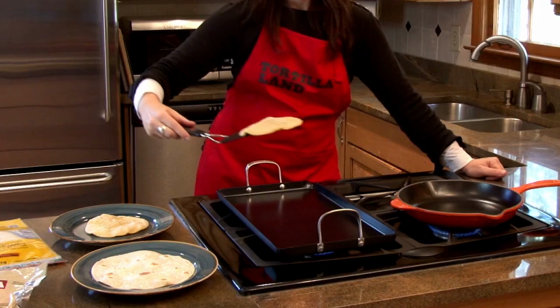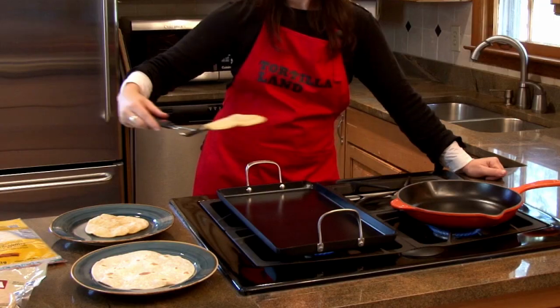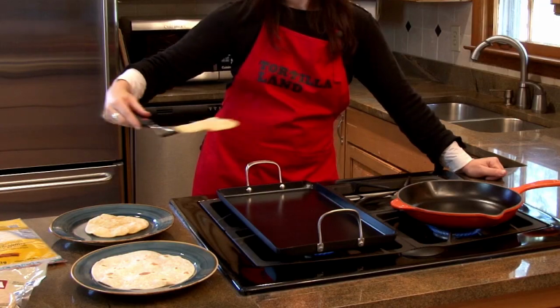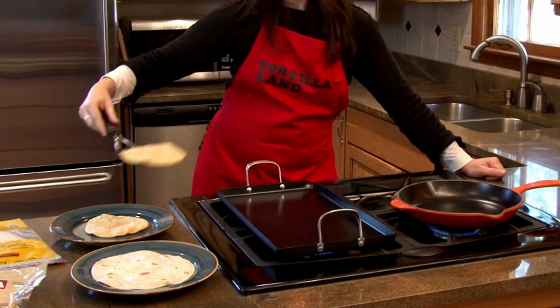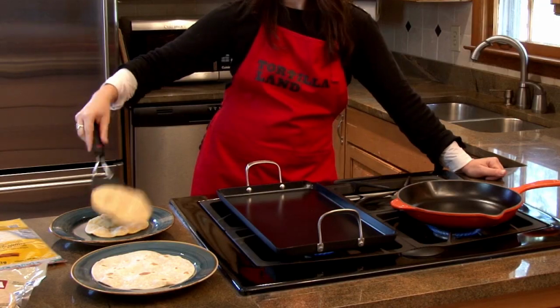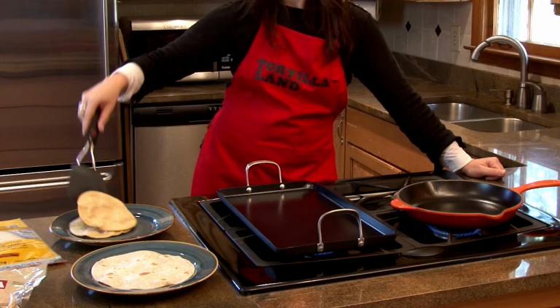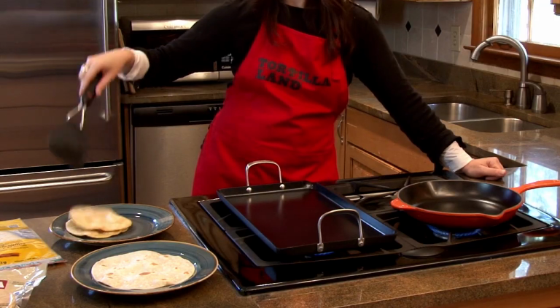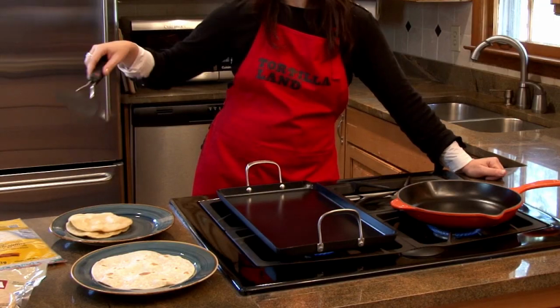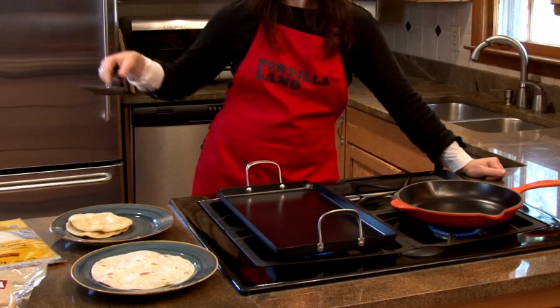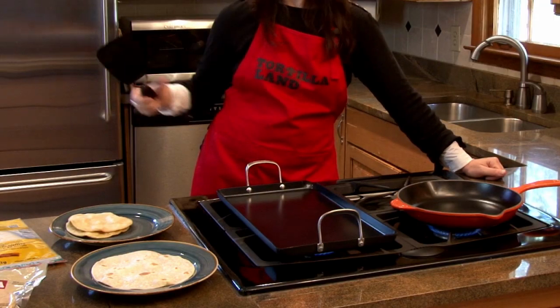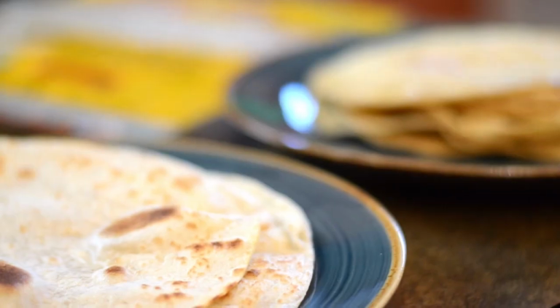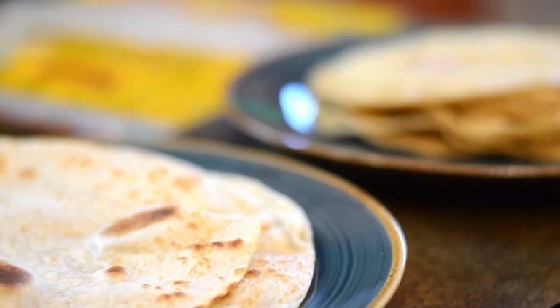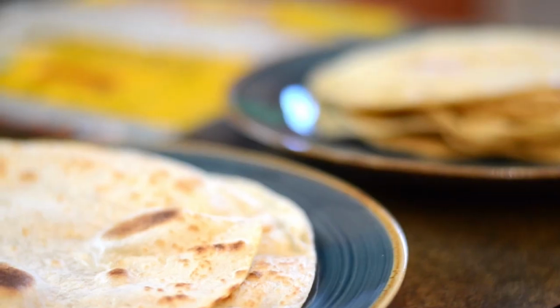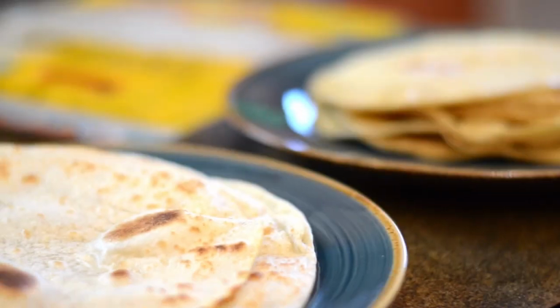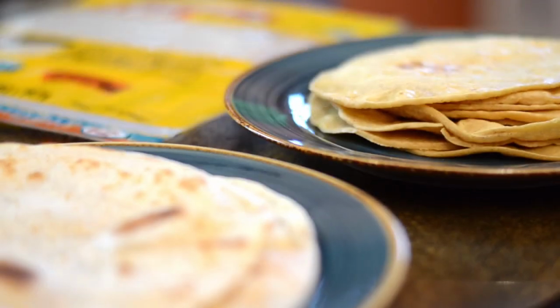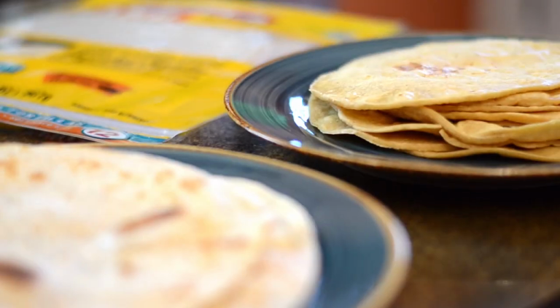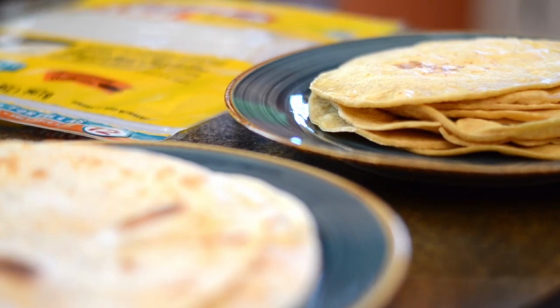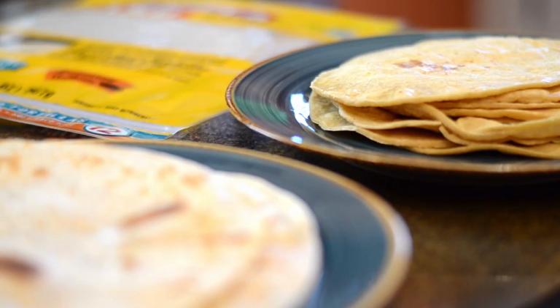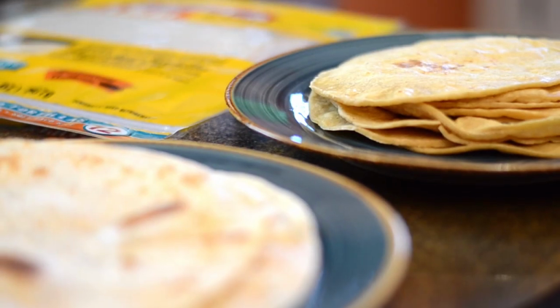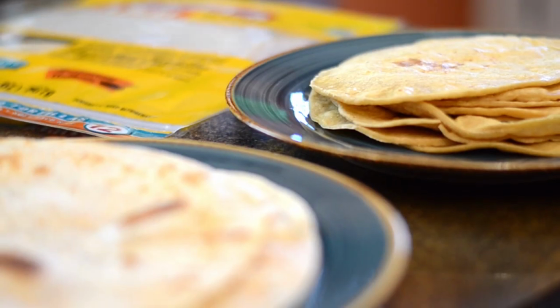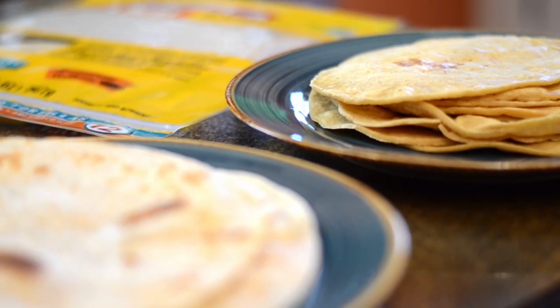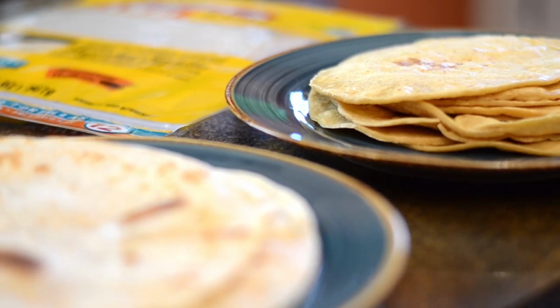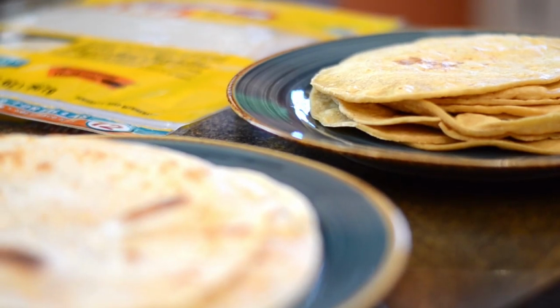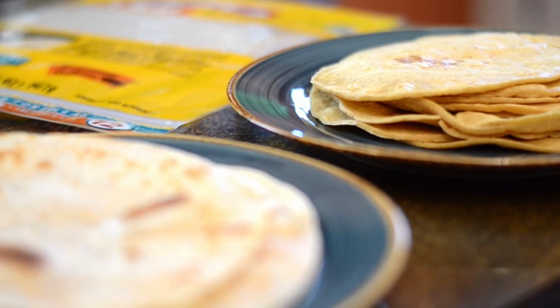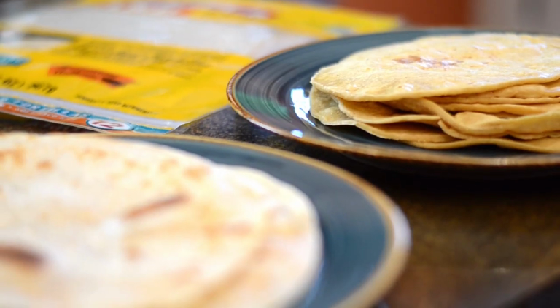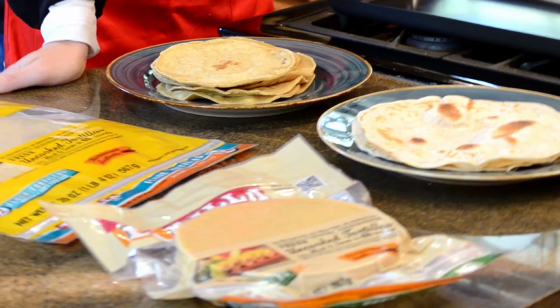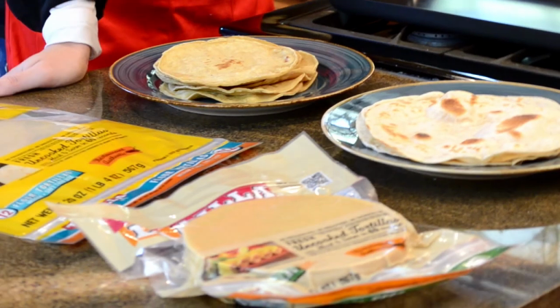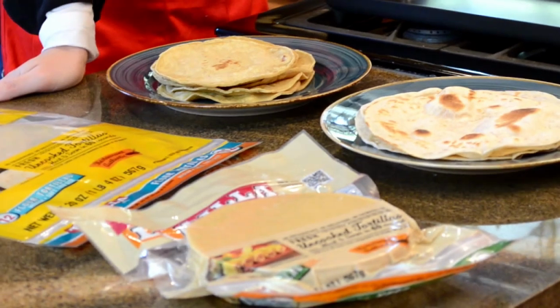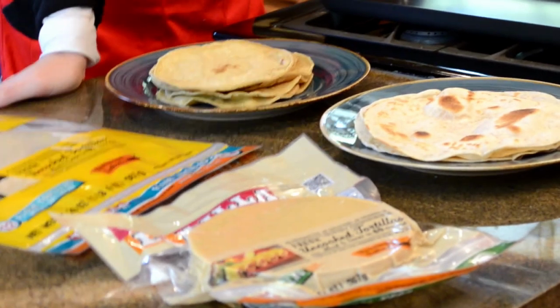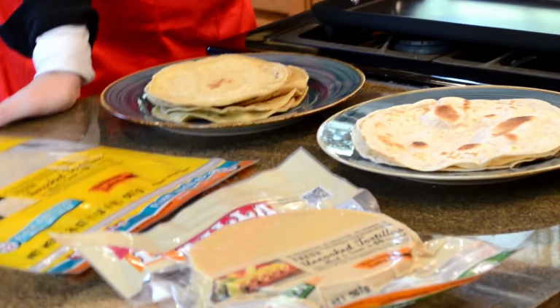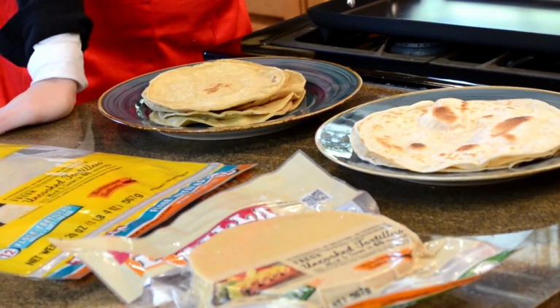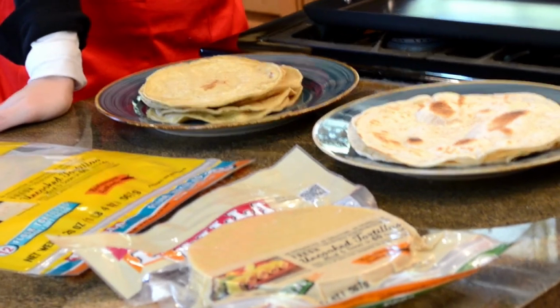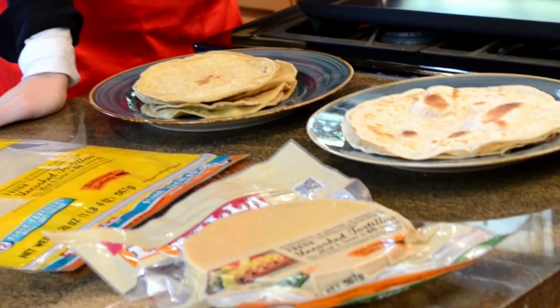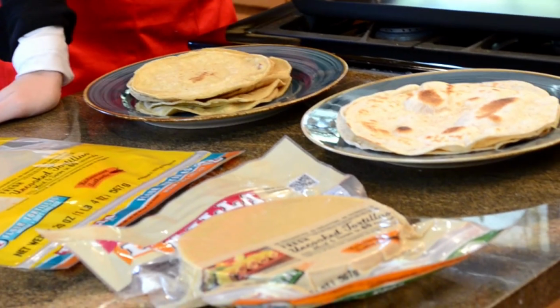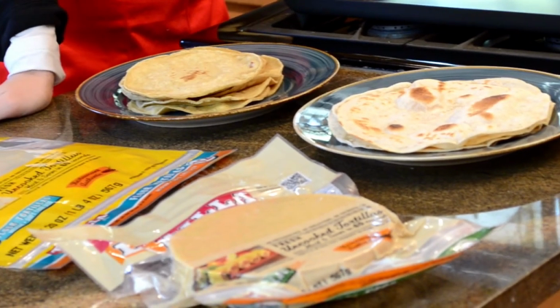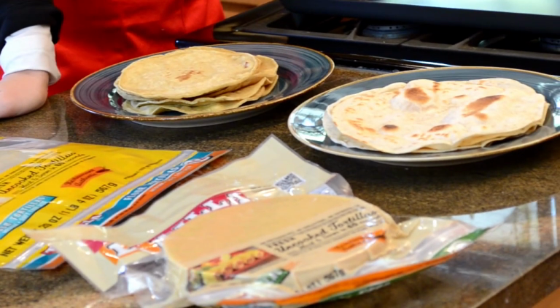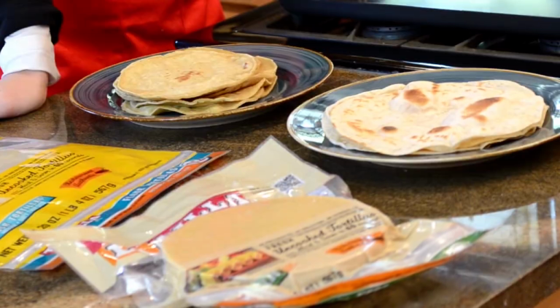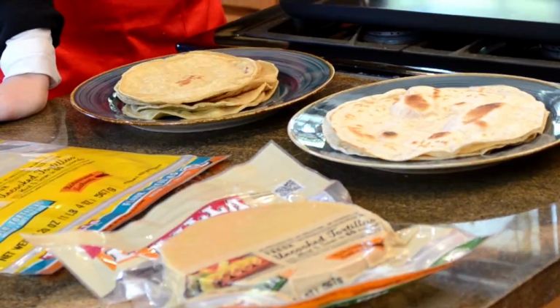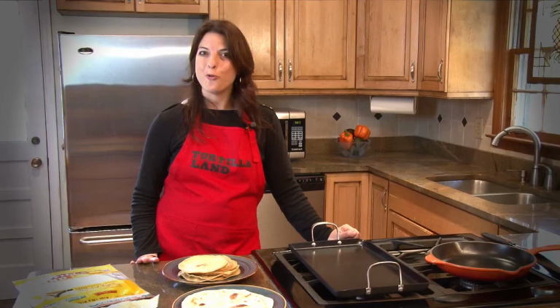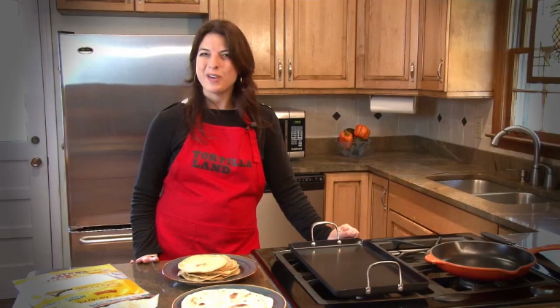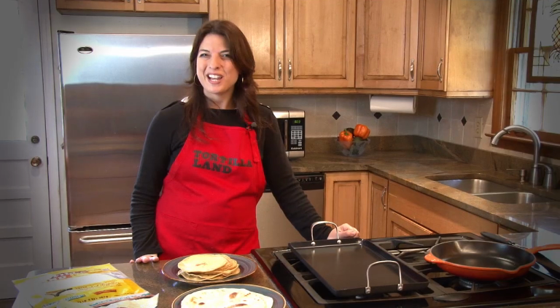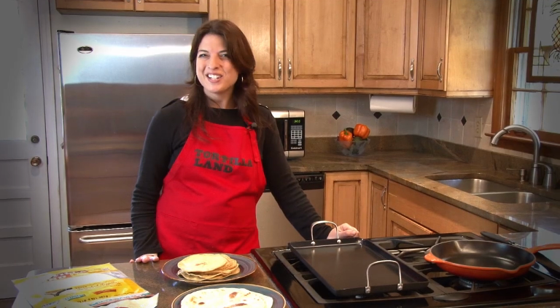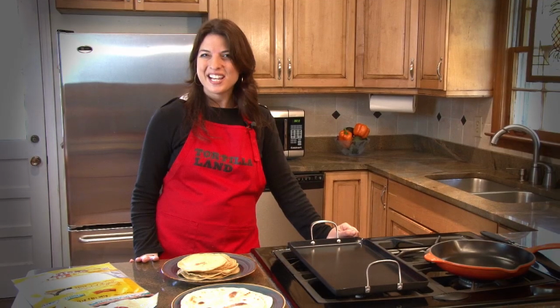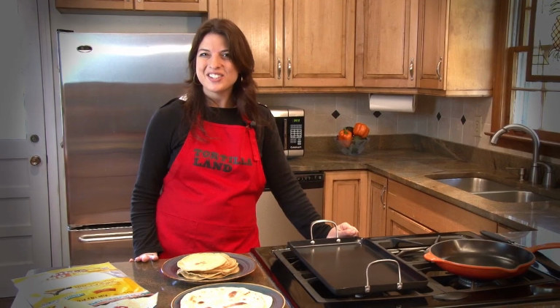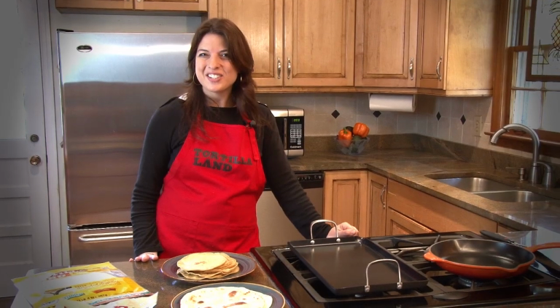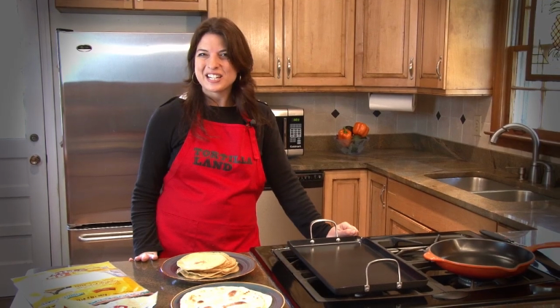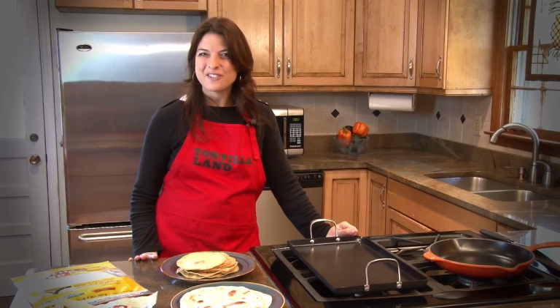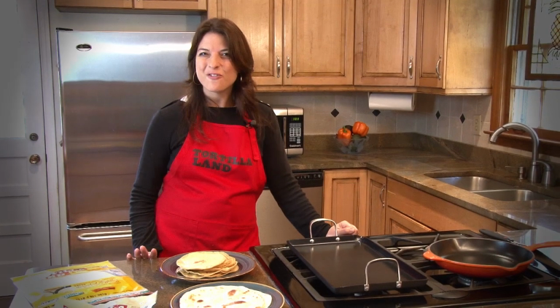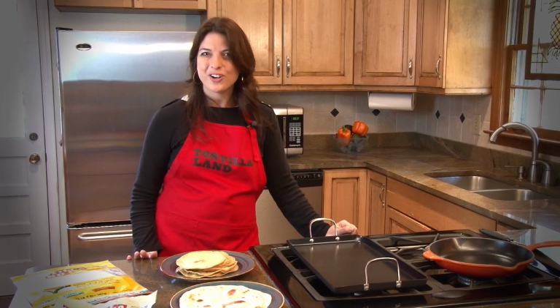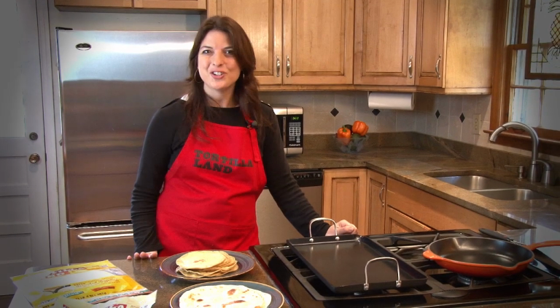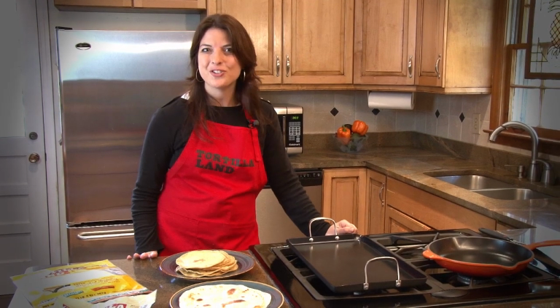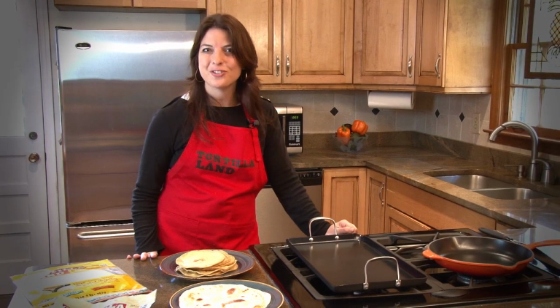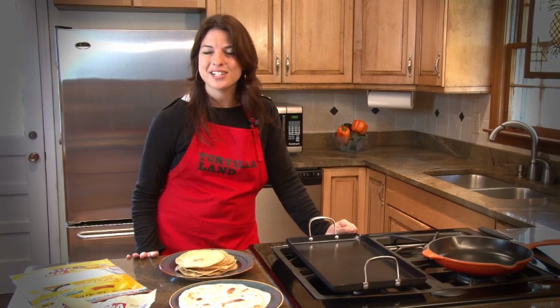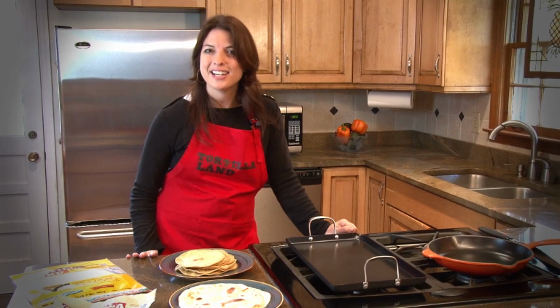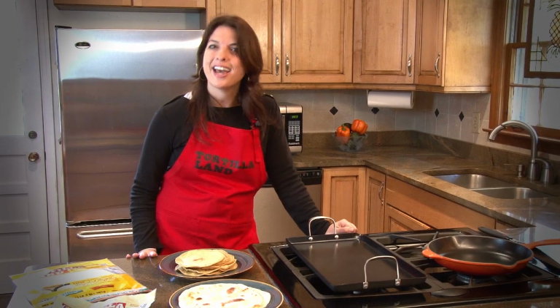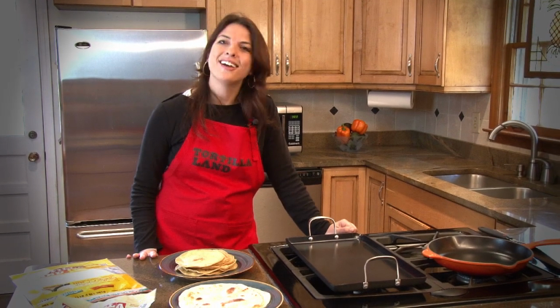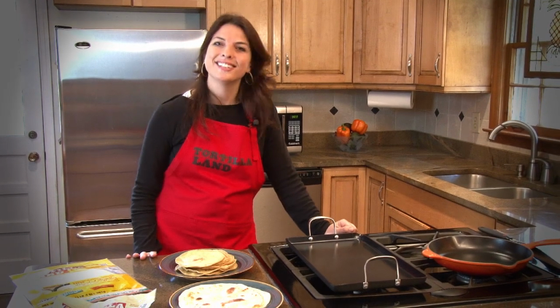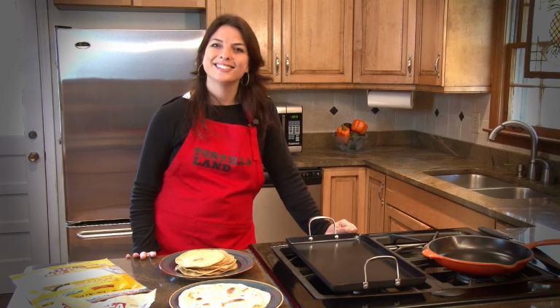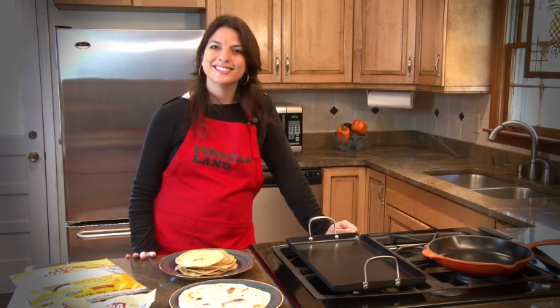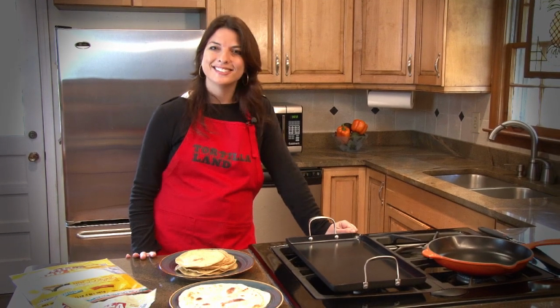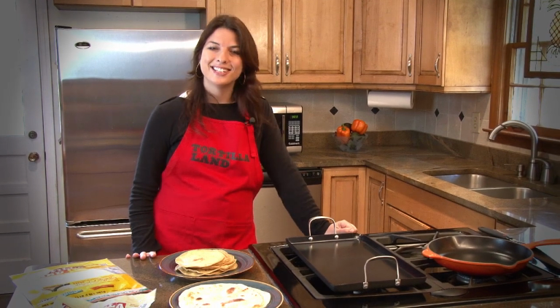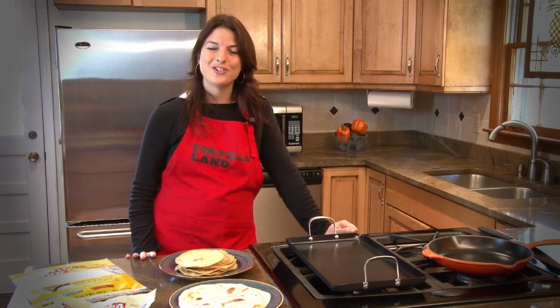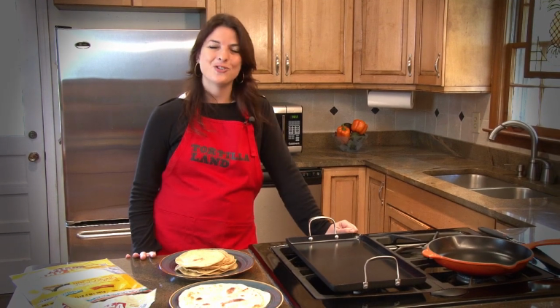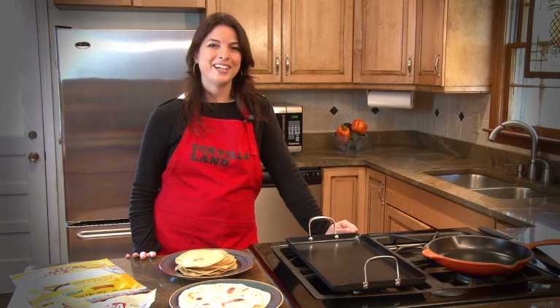That's all there is to it. Just 60 seconds and you can enjoy a homemade tasting fresh tortilla. Enjoy.